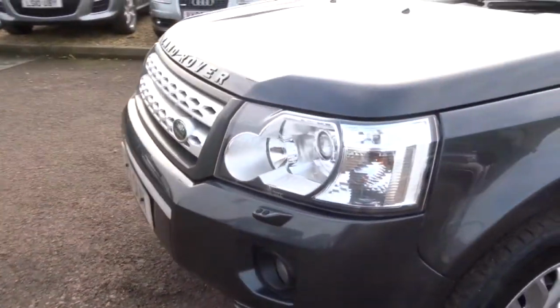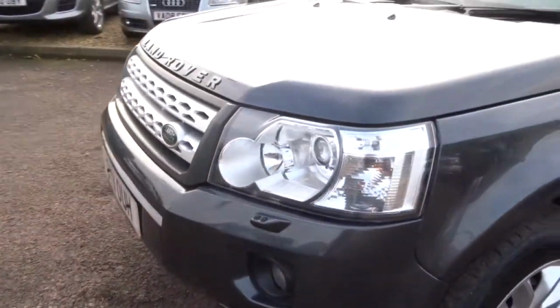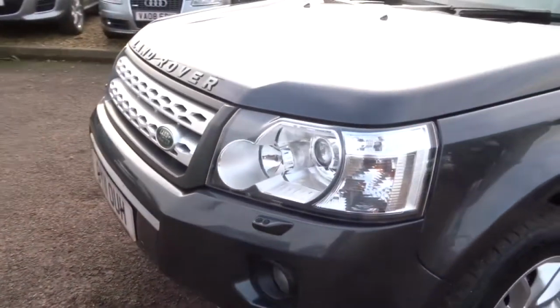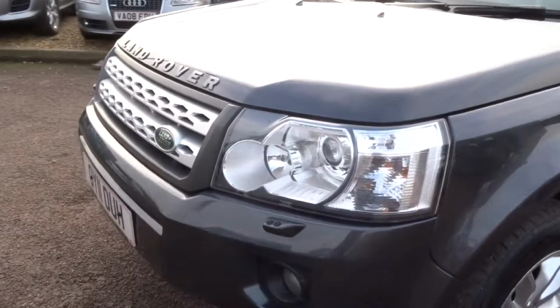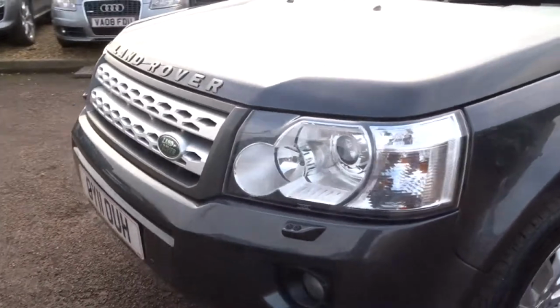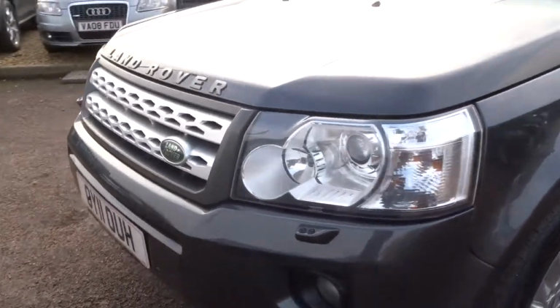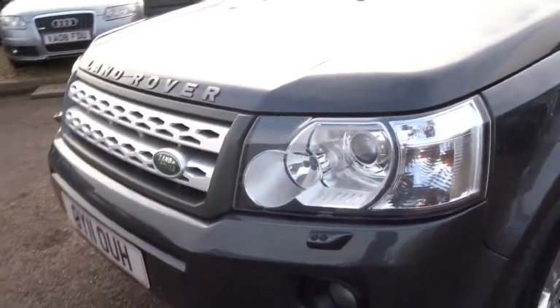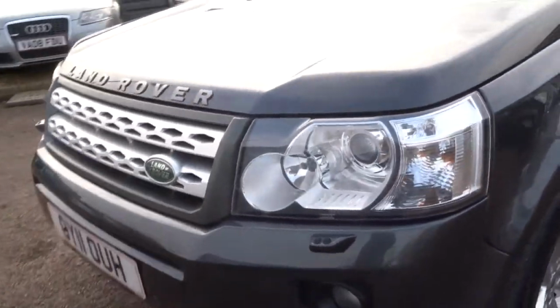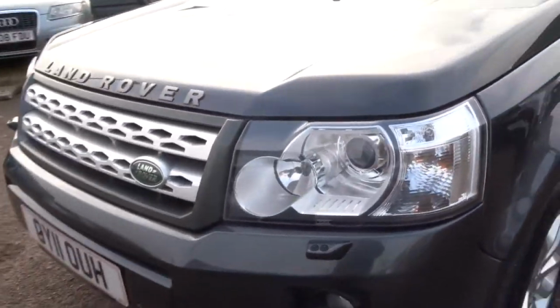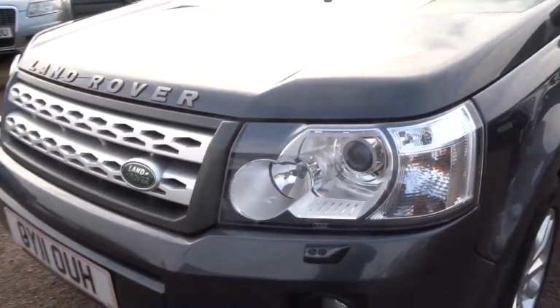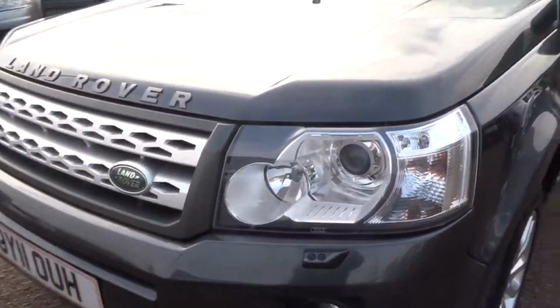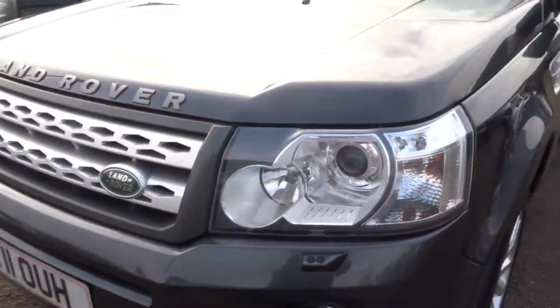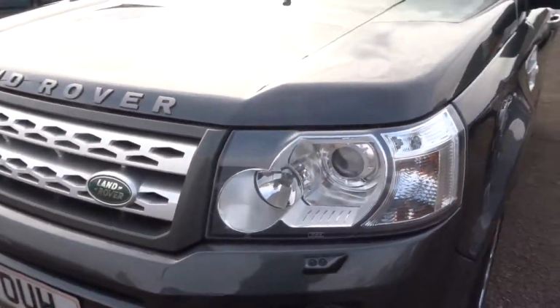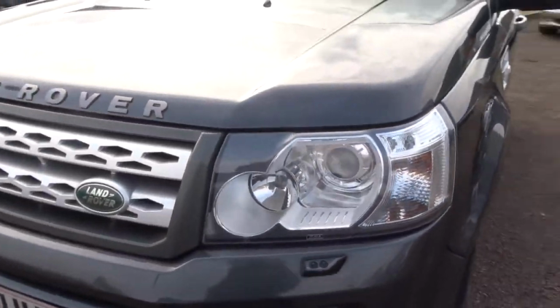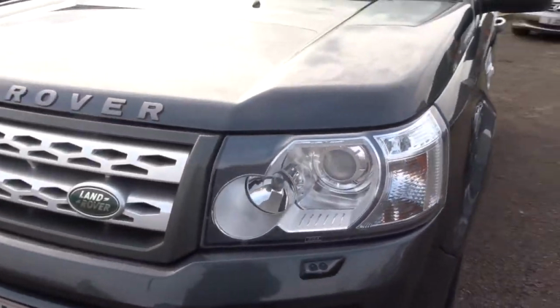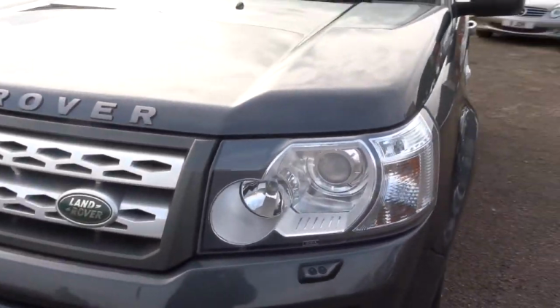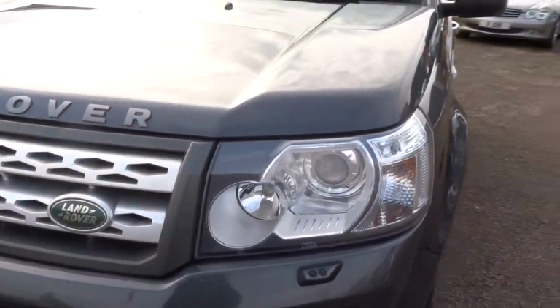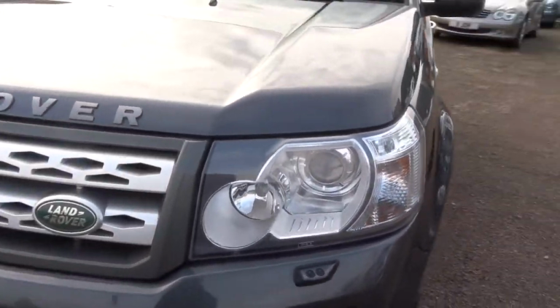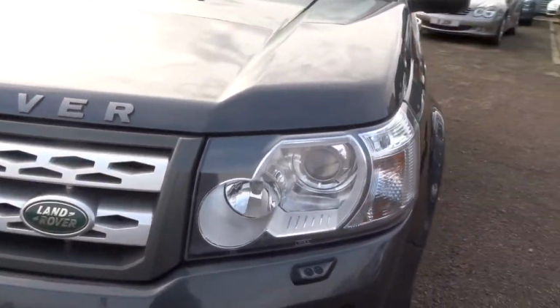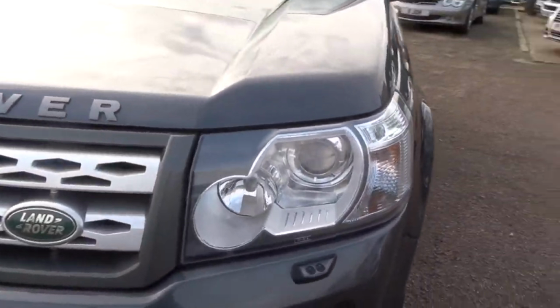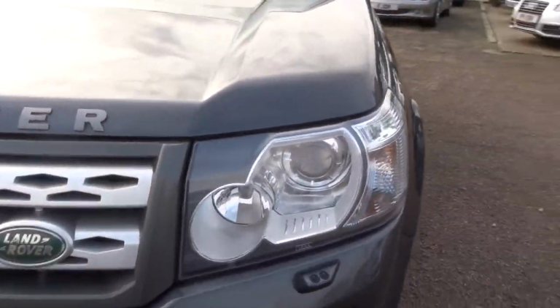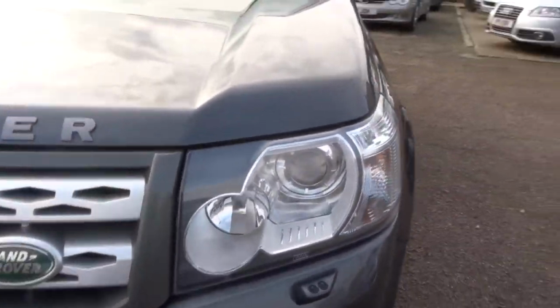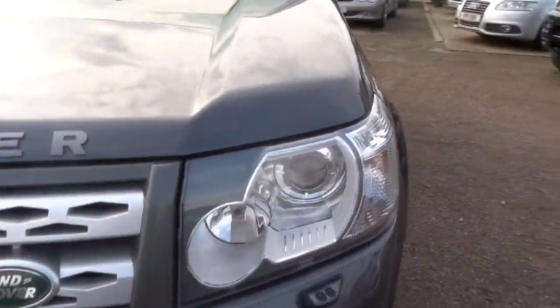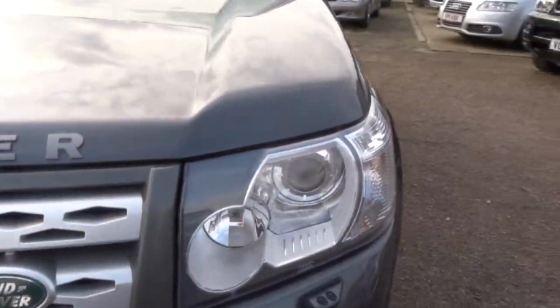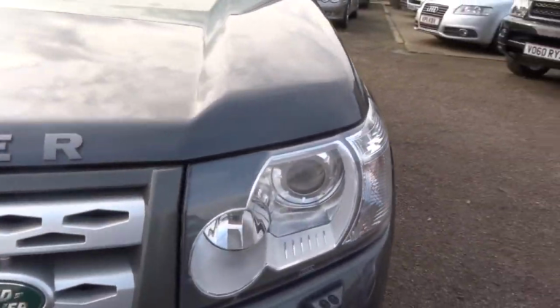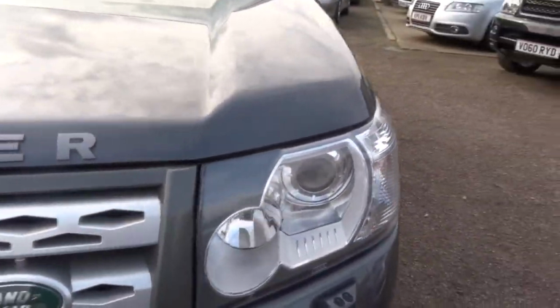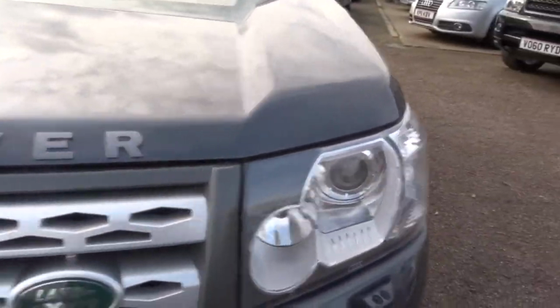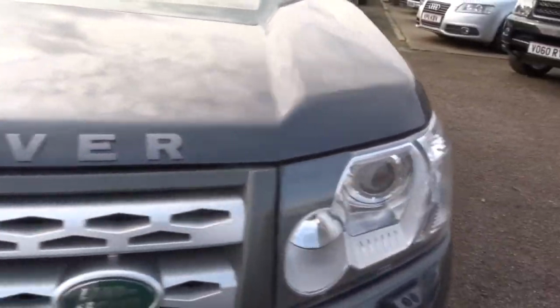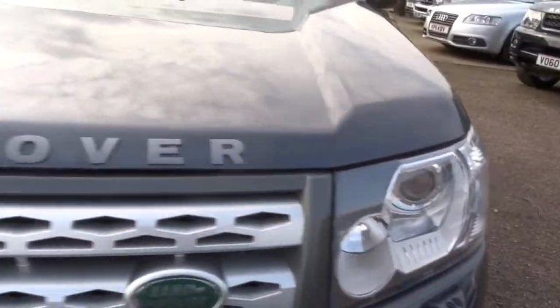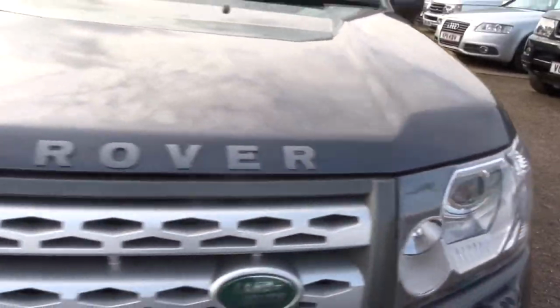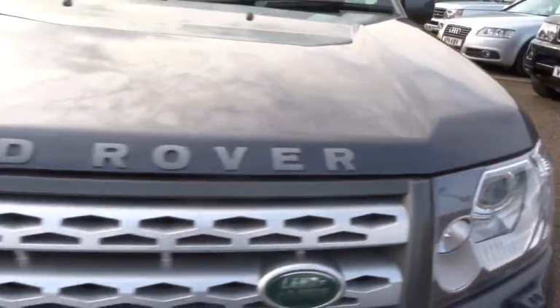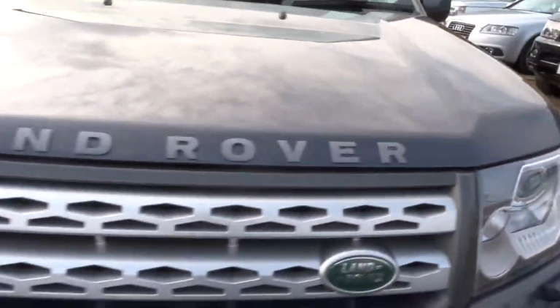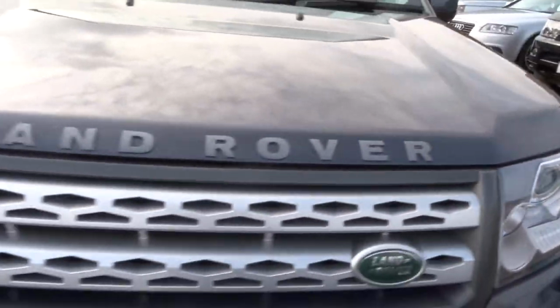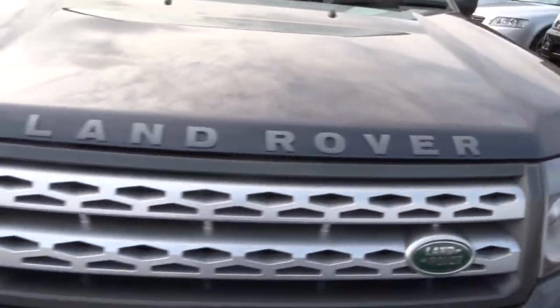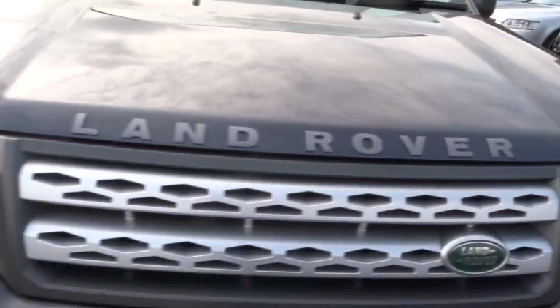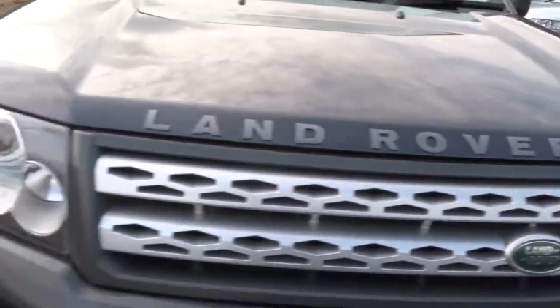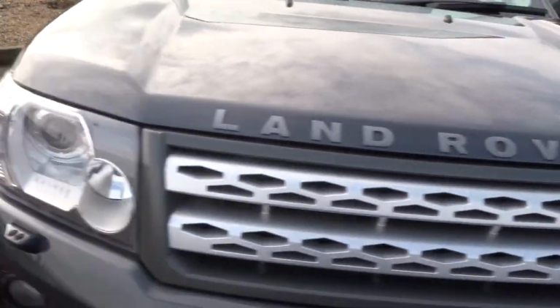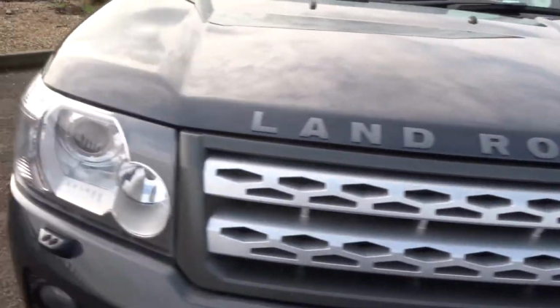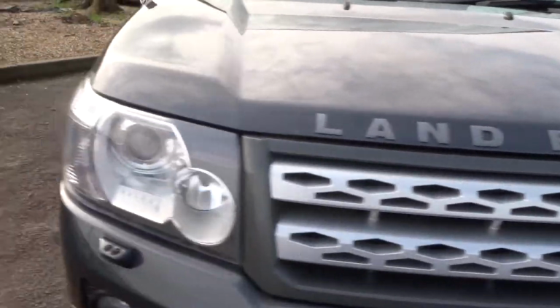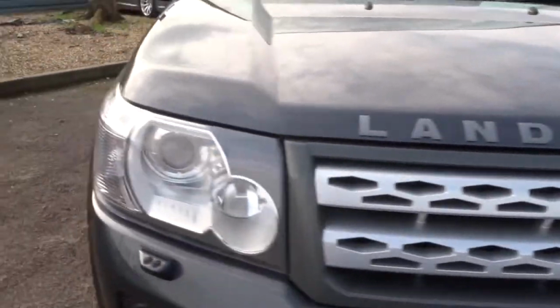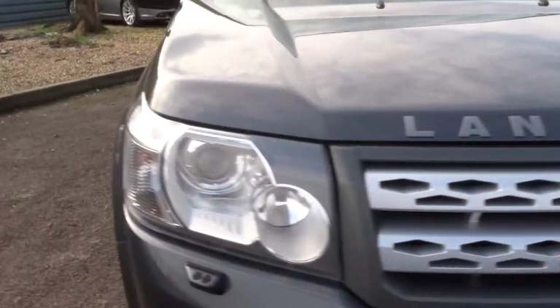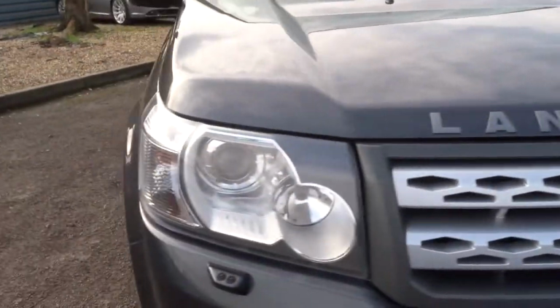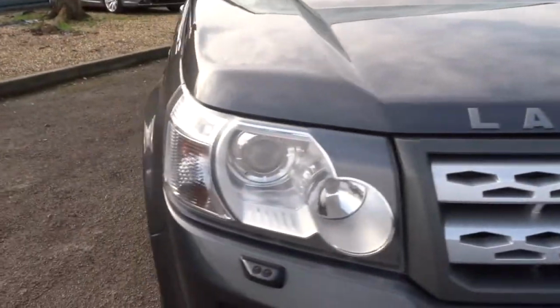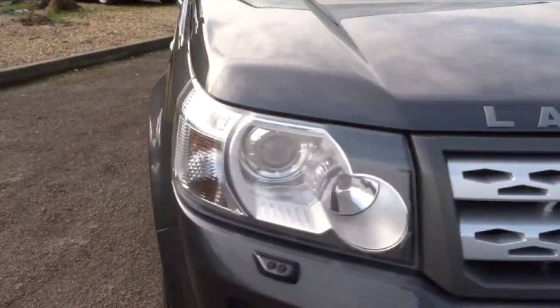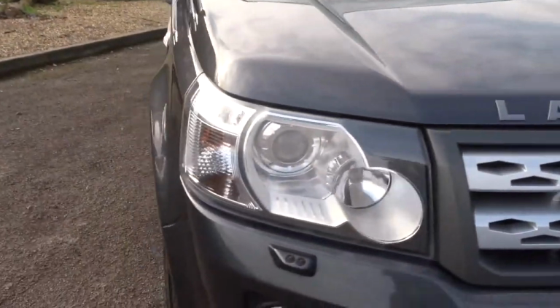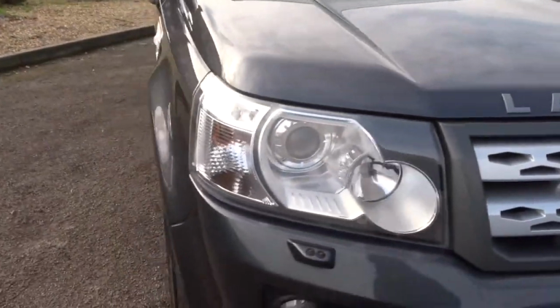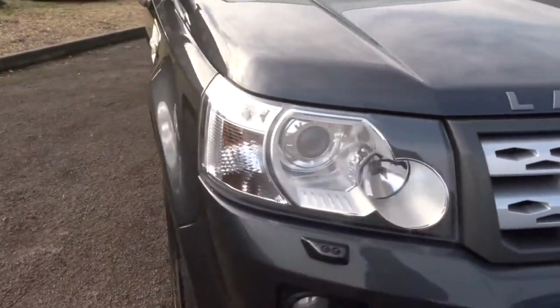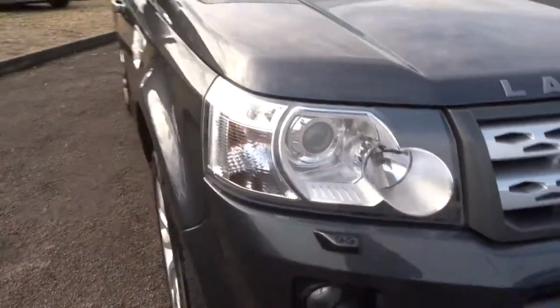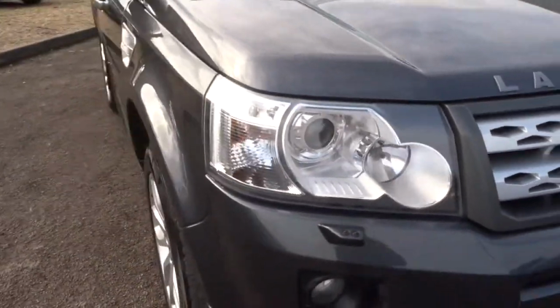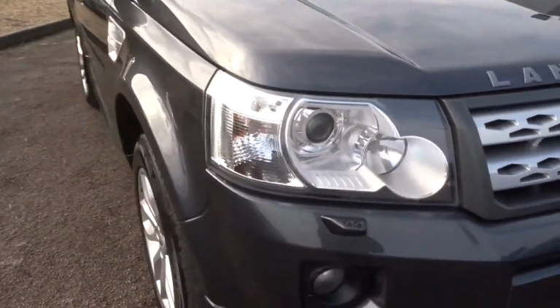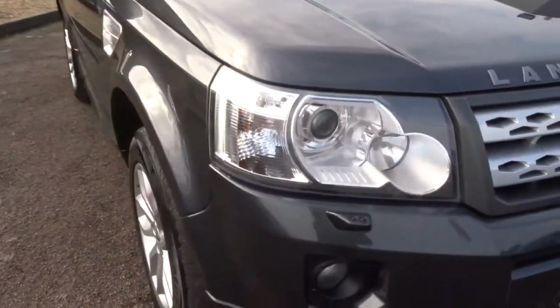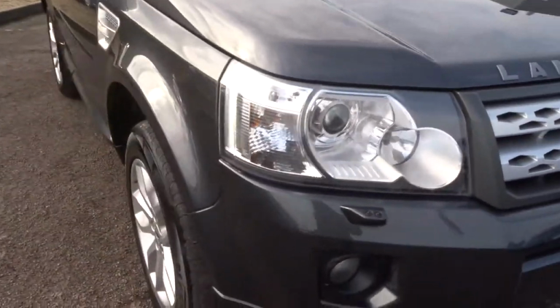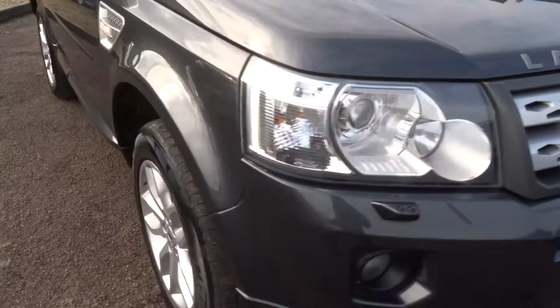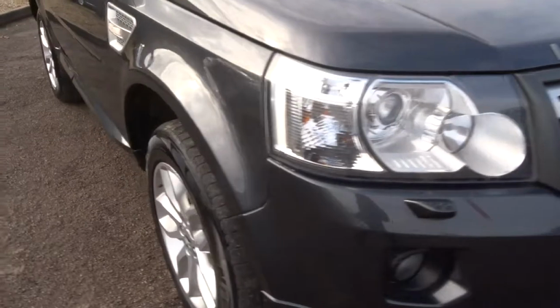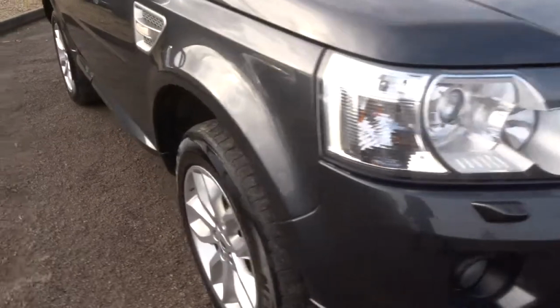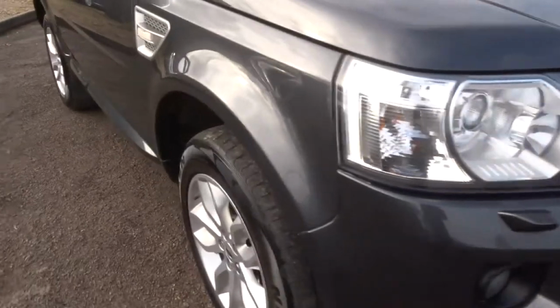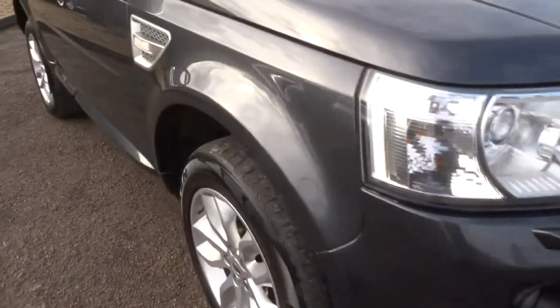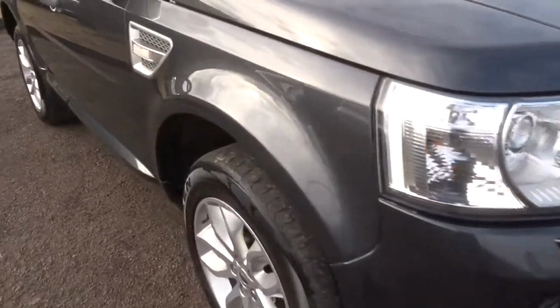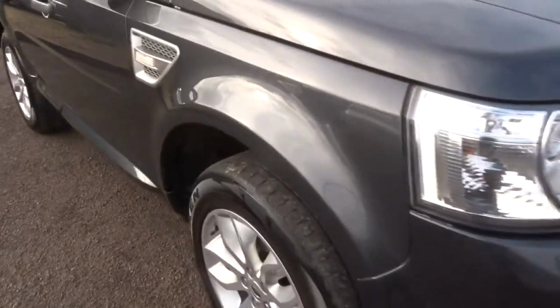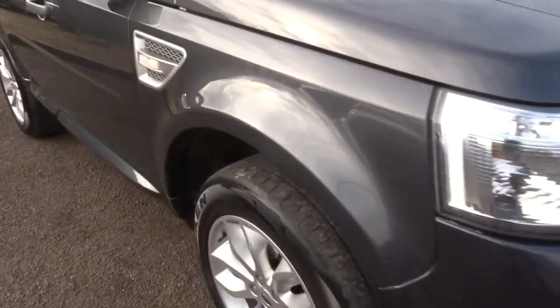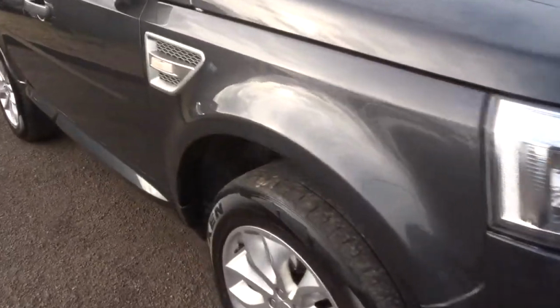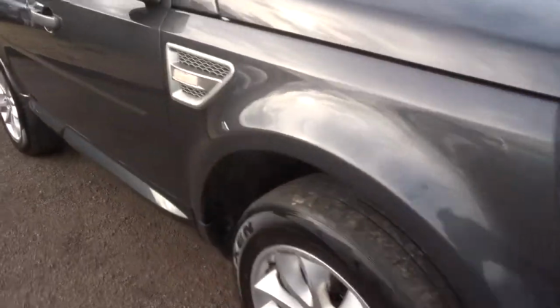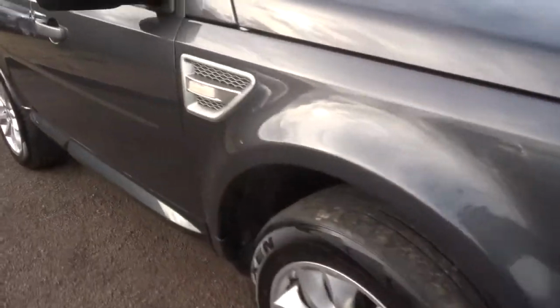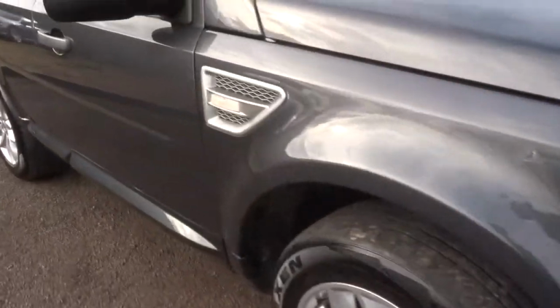Full Xenon headlights with the headlight wash as well as fog lights. It's got the front and rear park distance control.